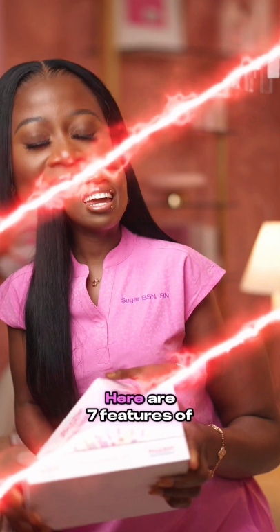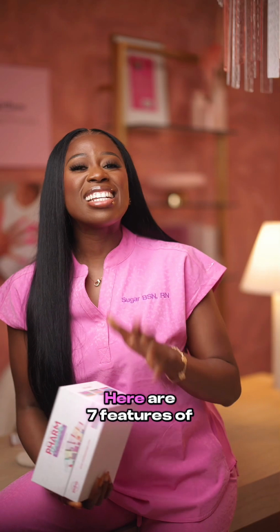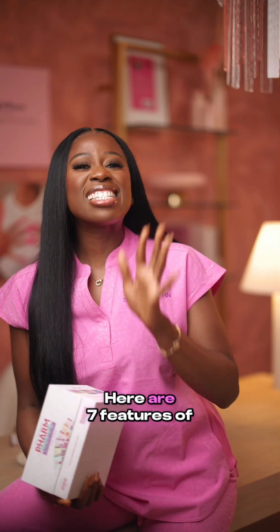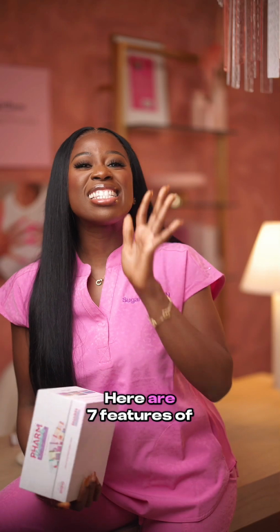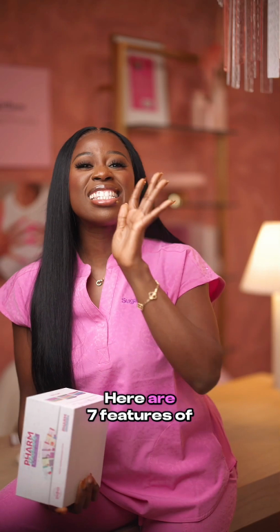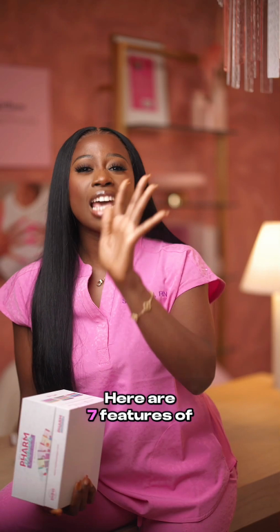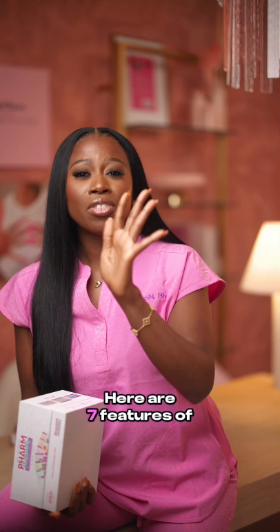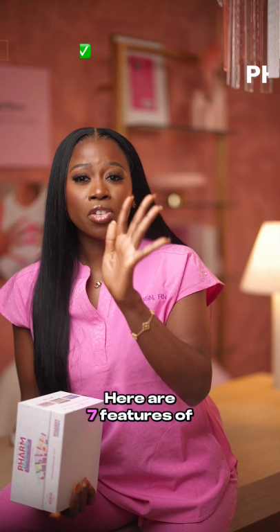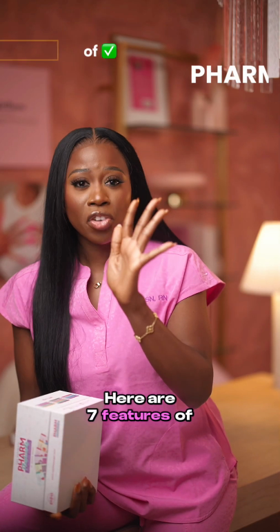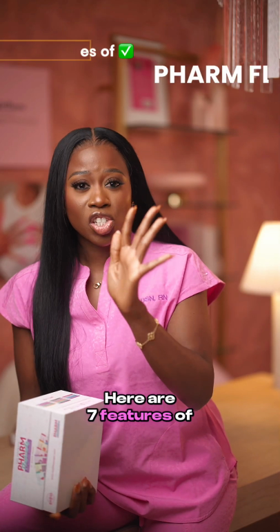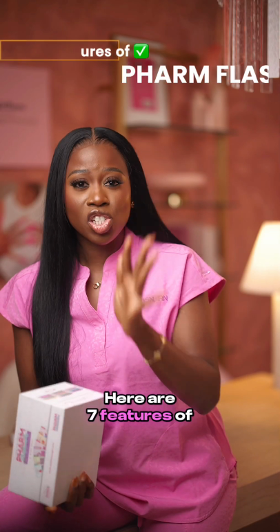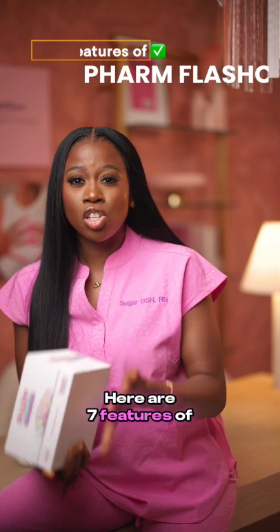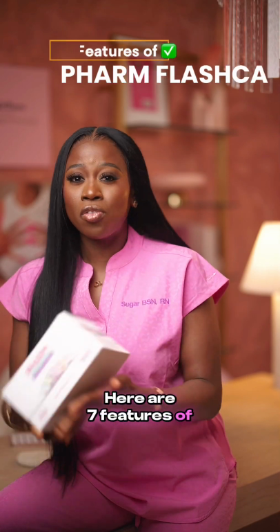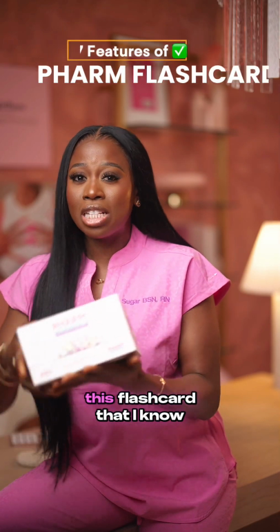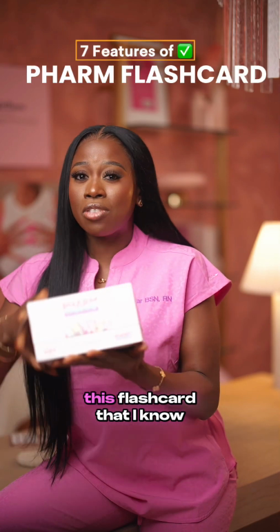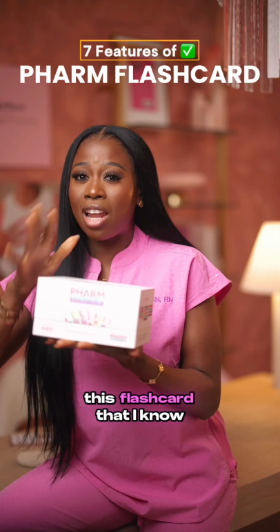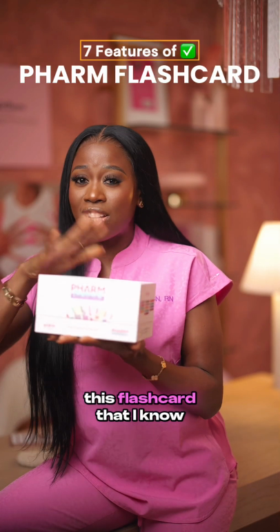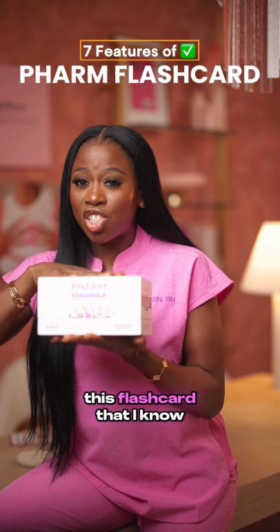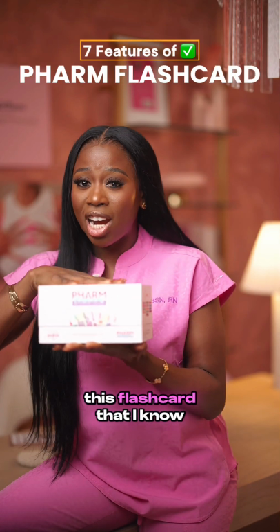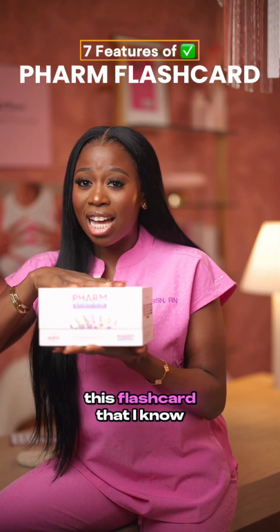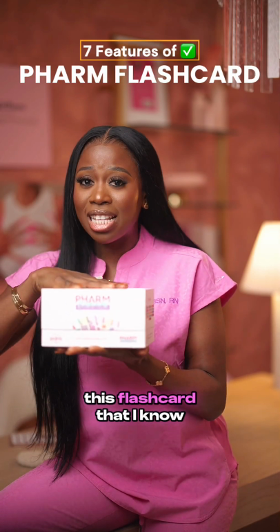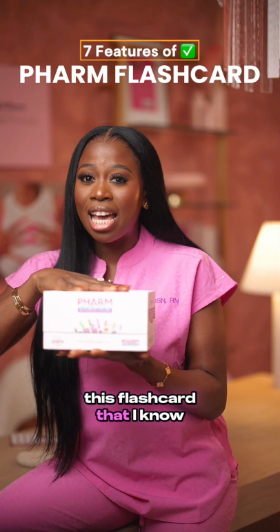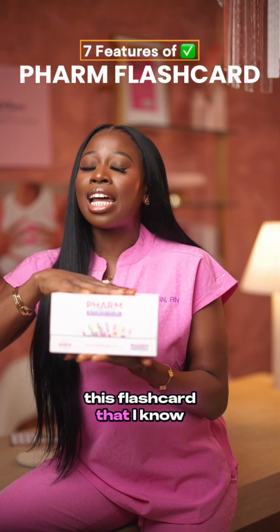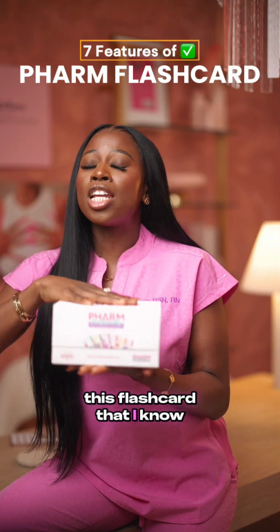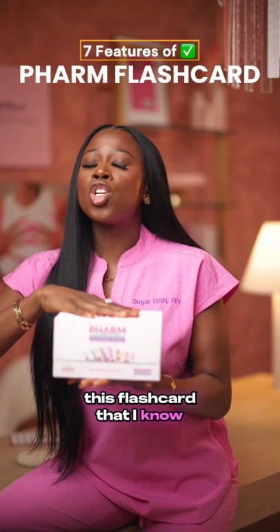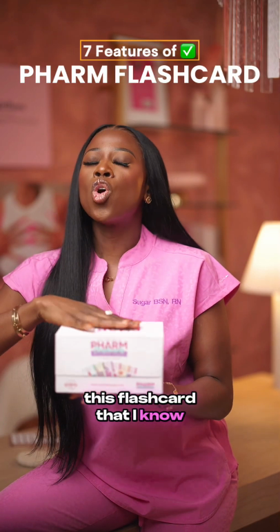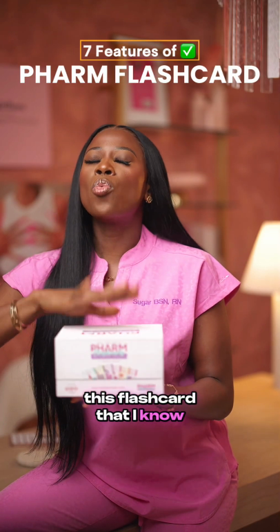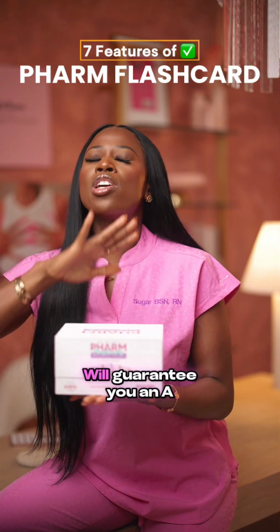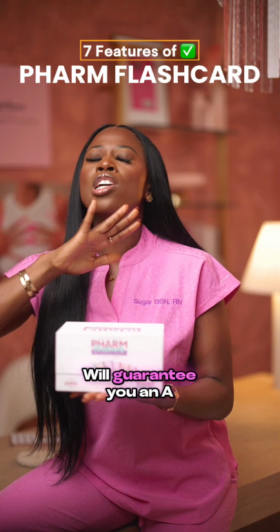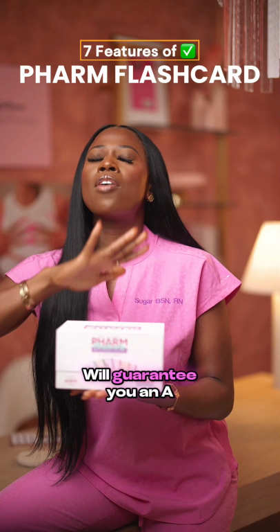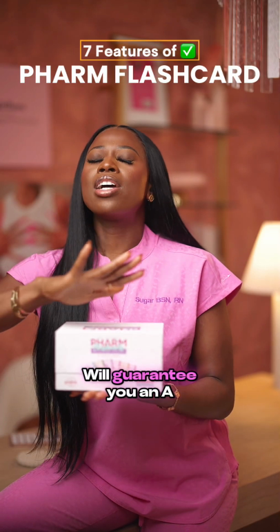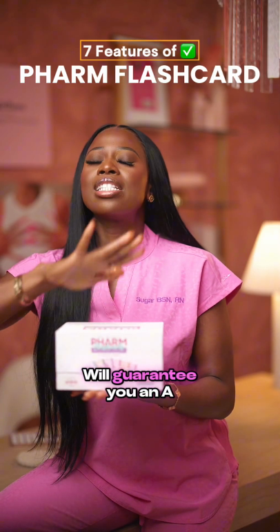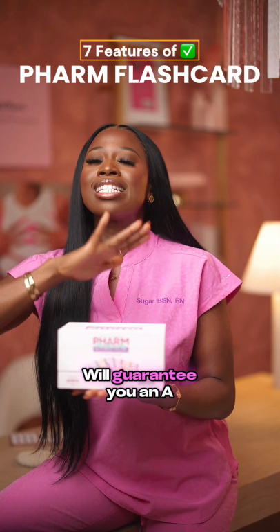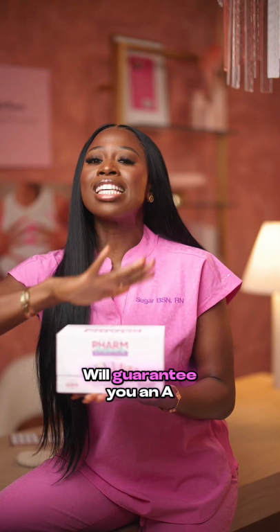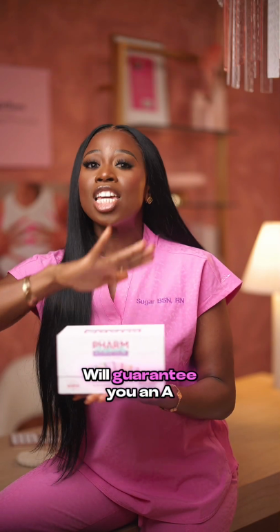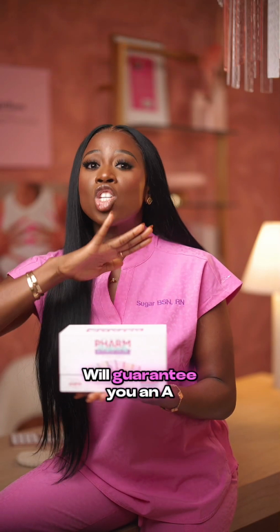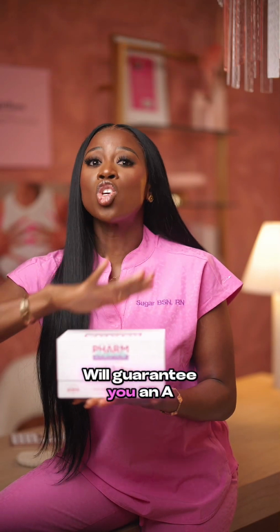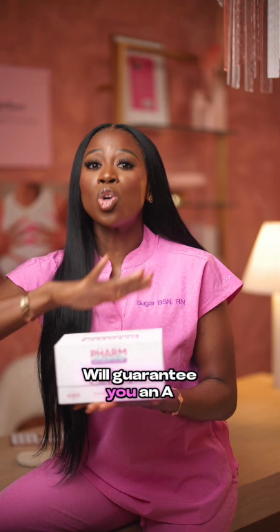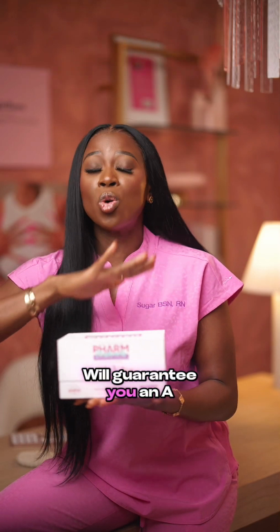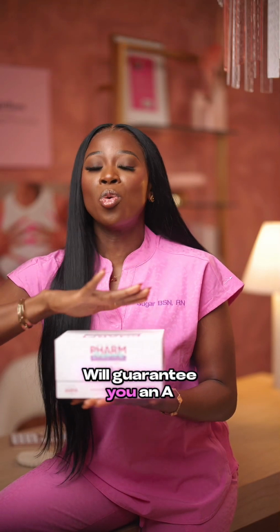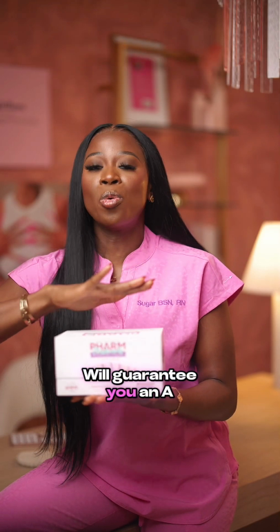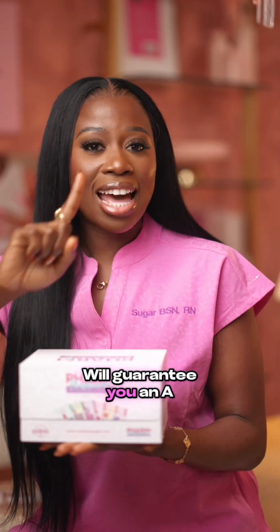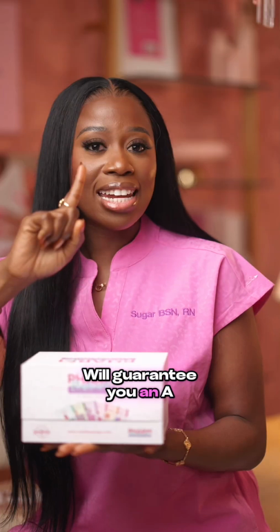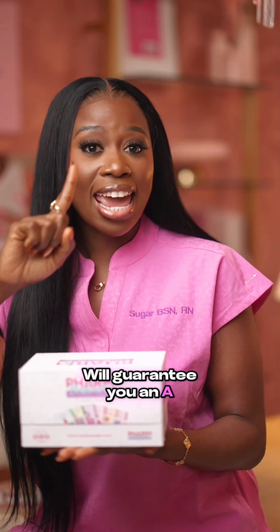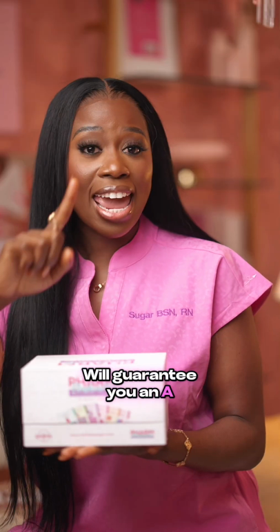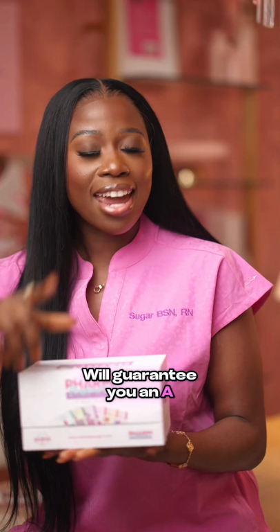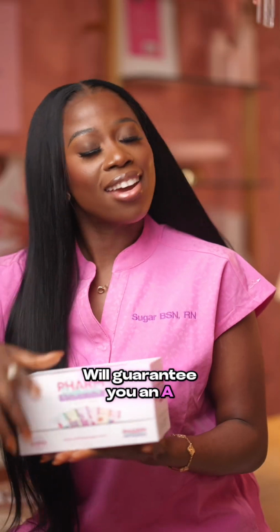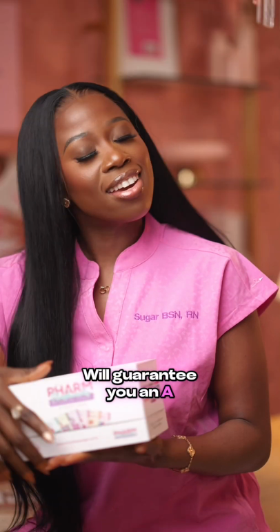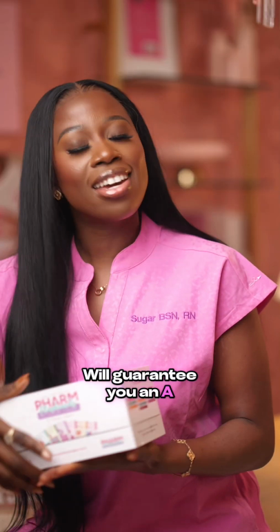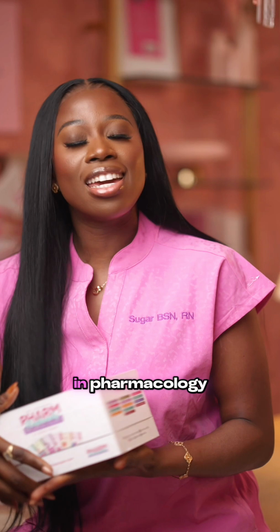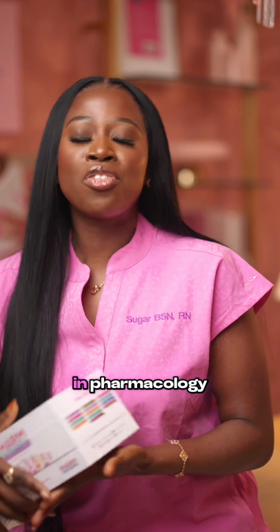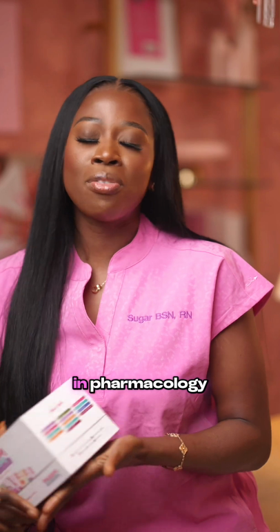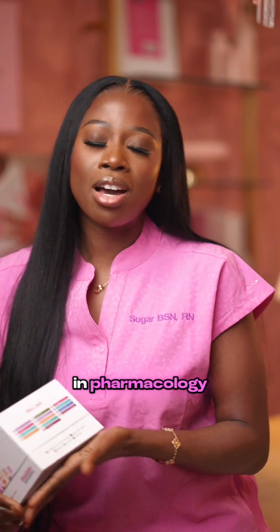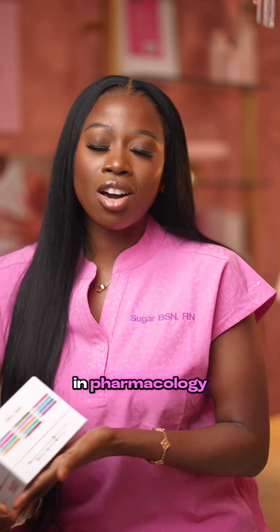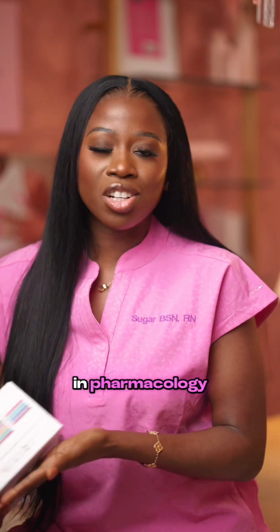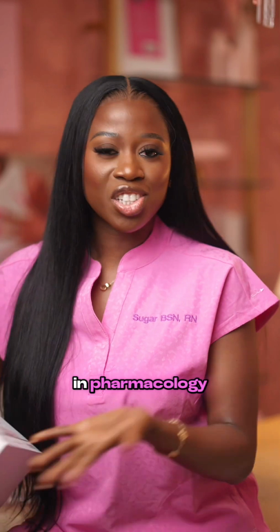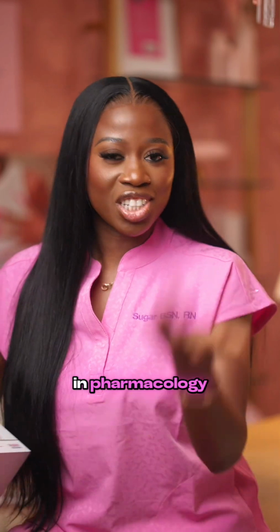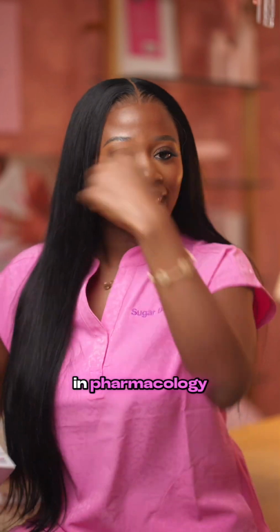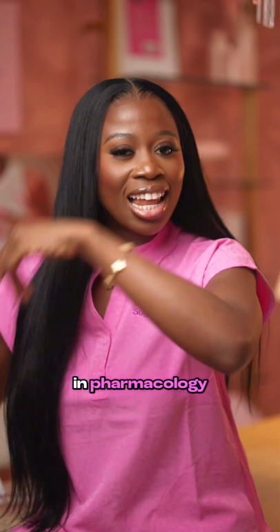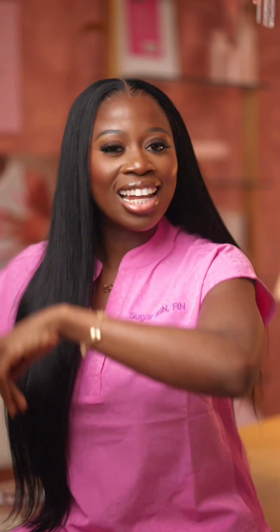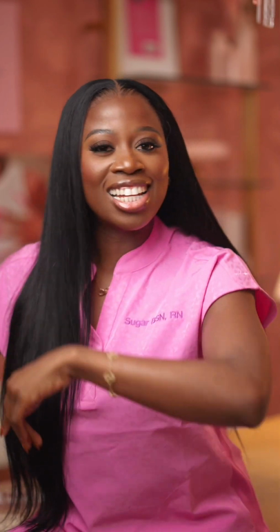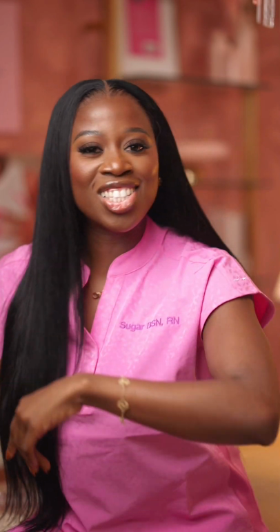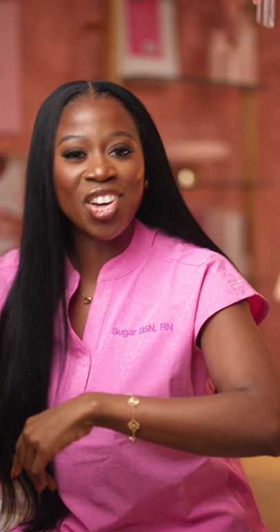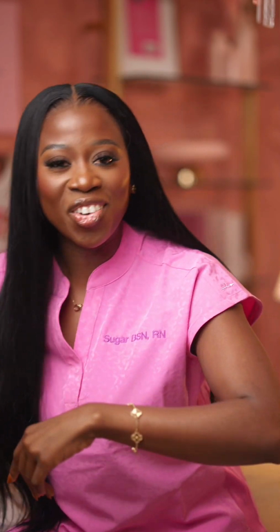There are seven features of this flashcard that I know will guarantee you an A in pharmacology. Let's go.